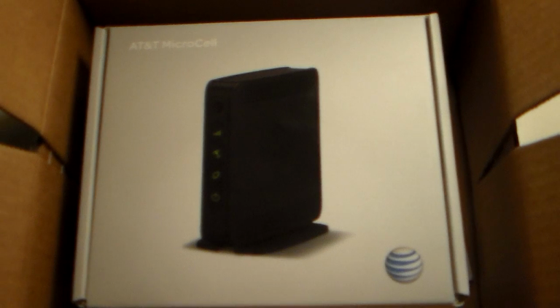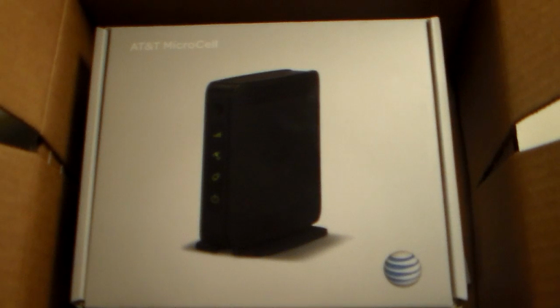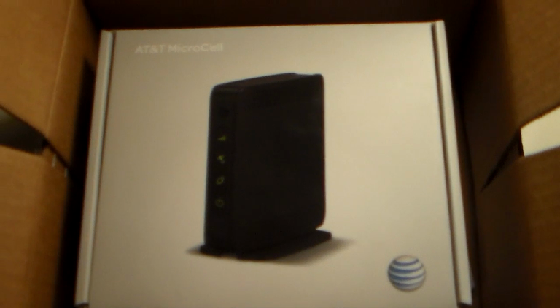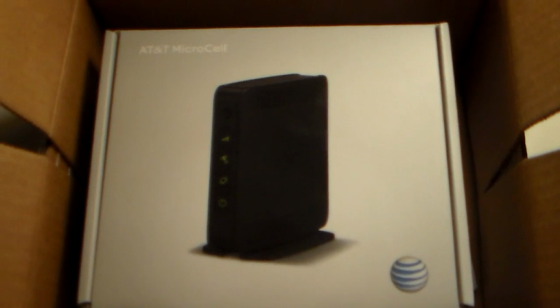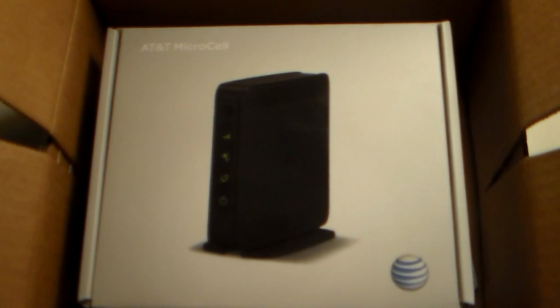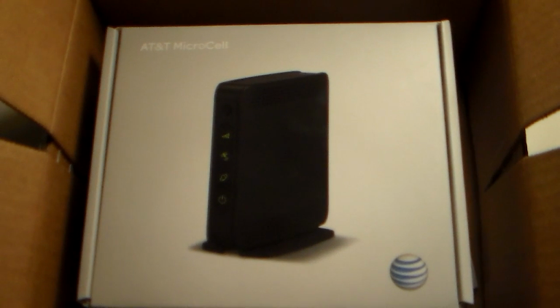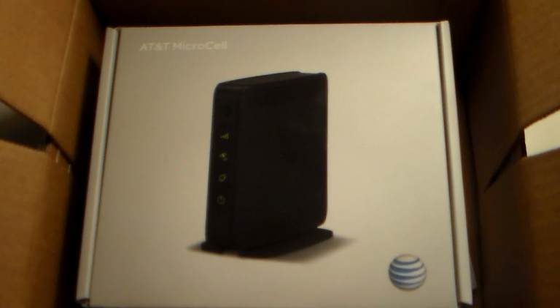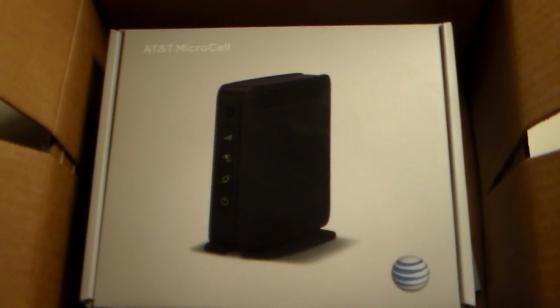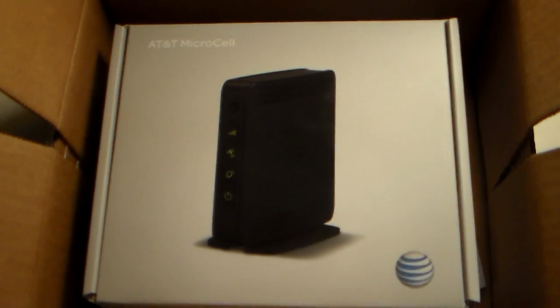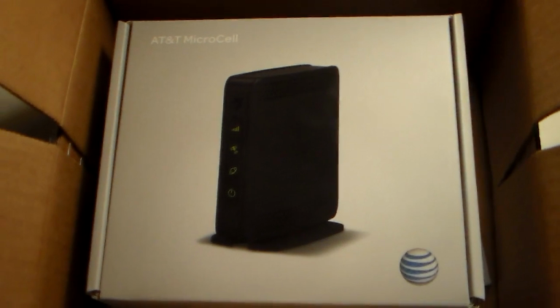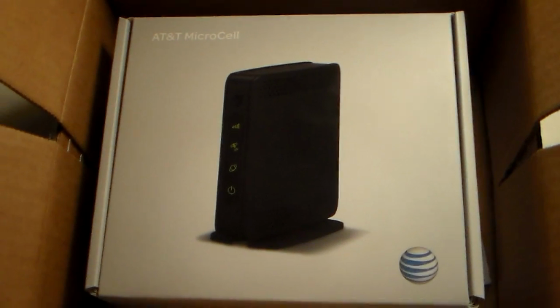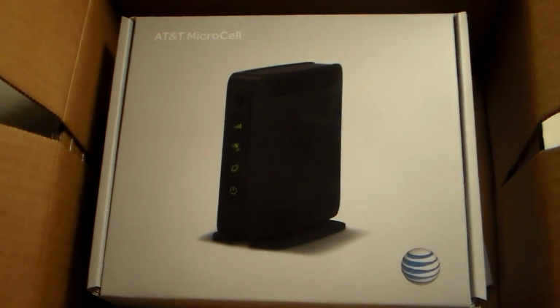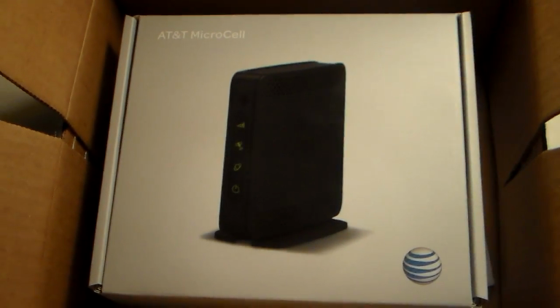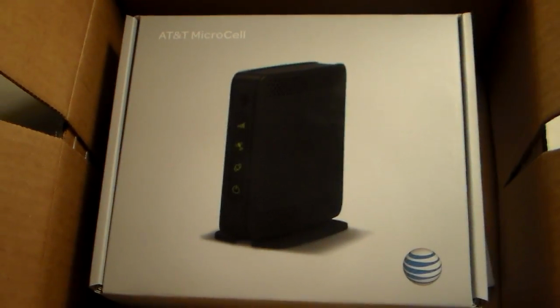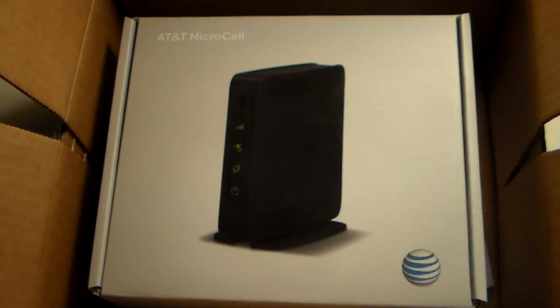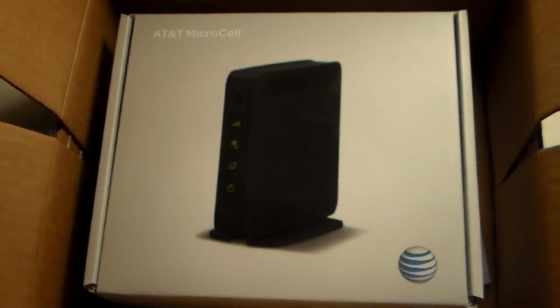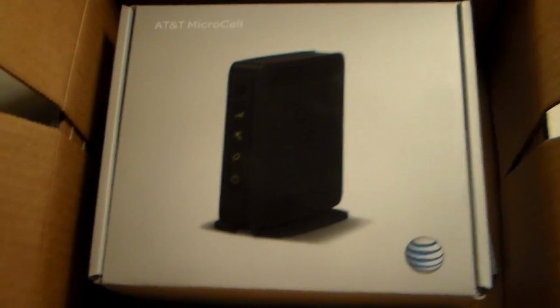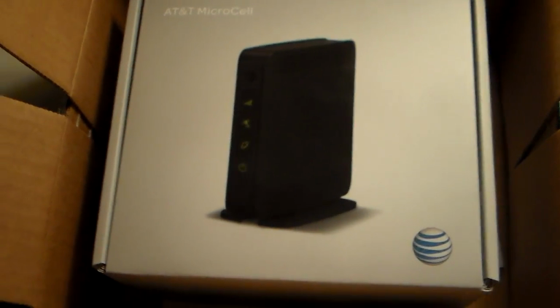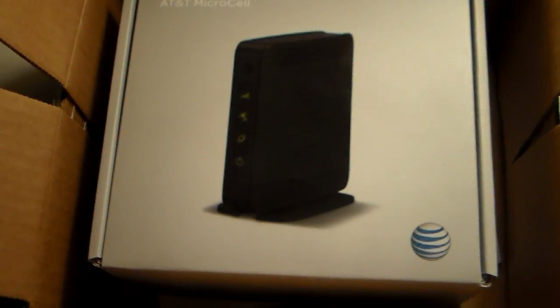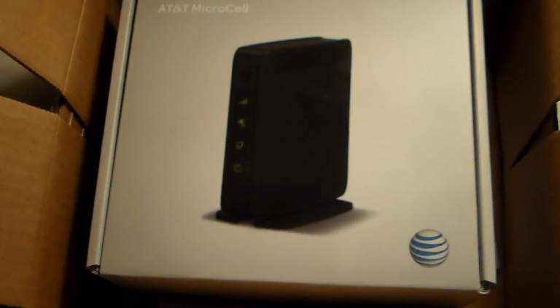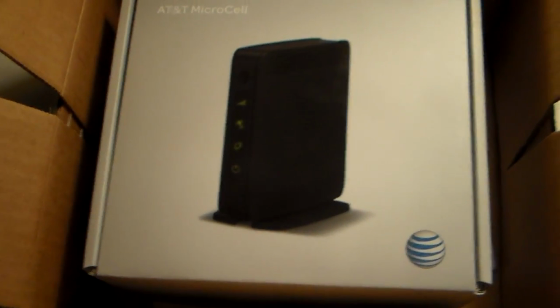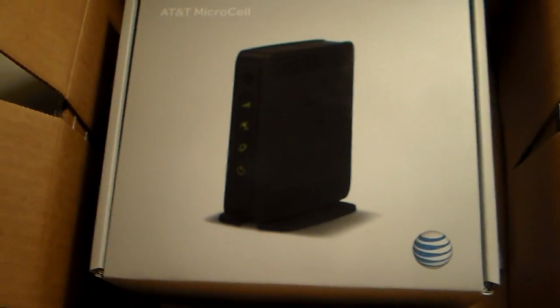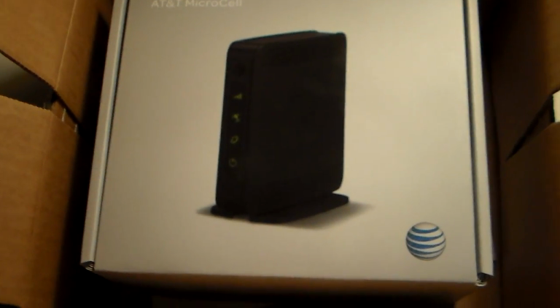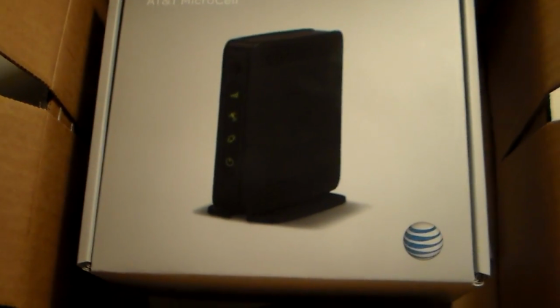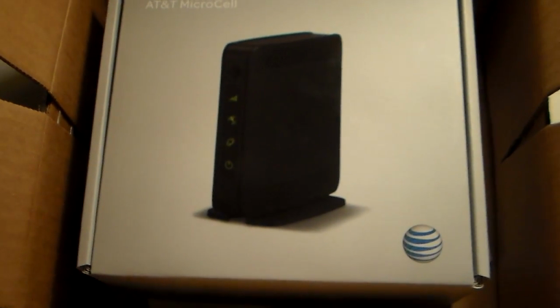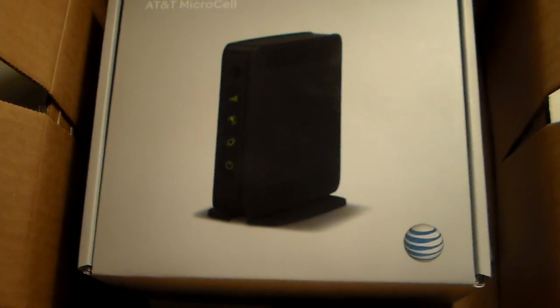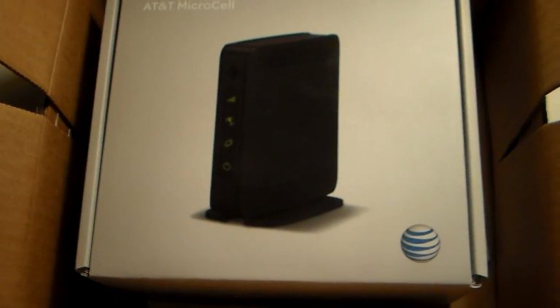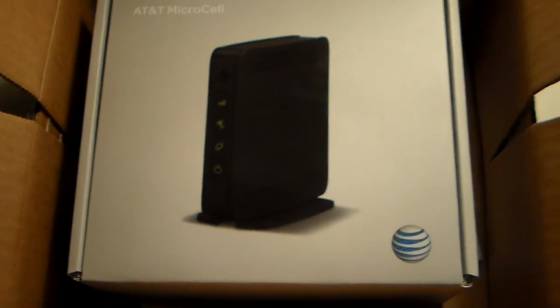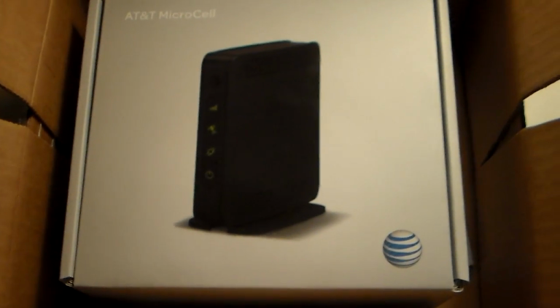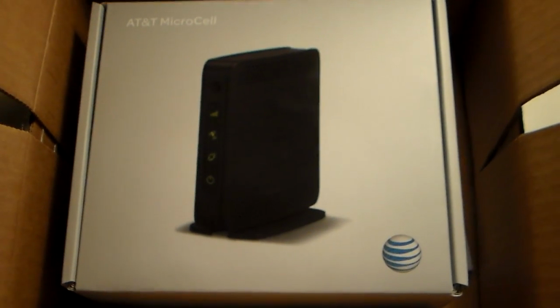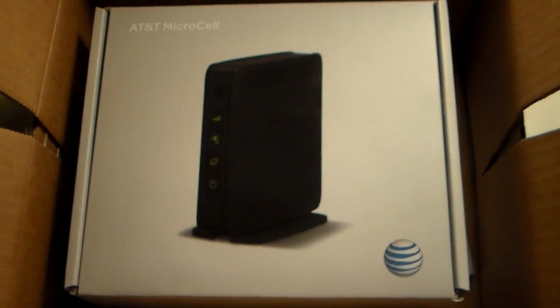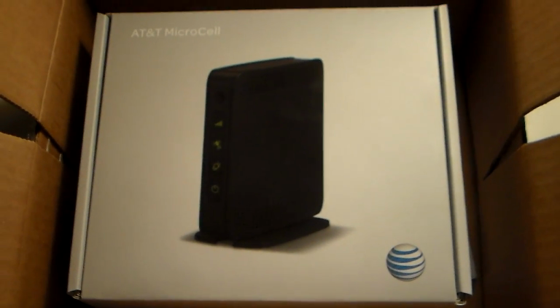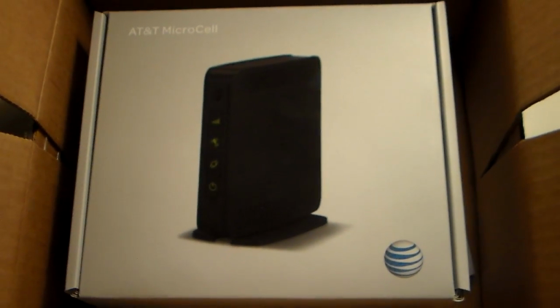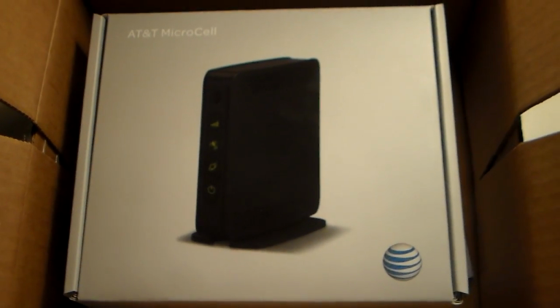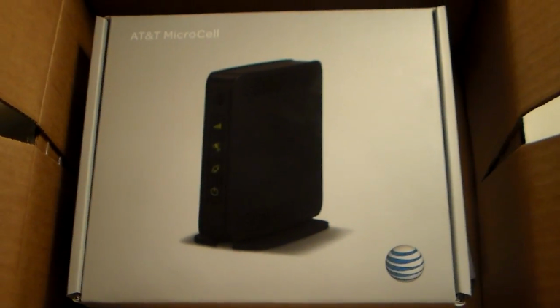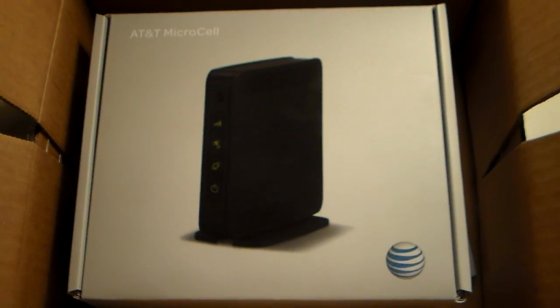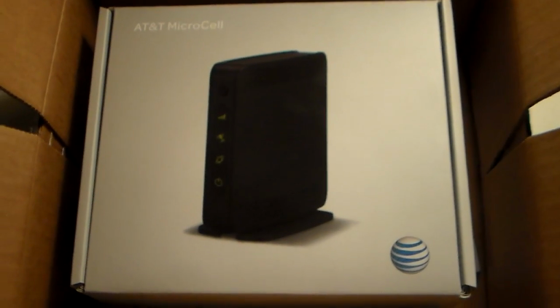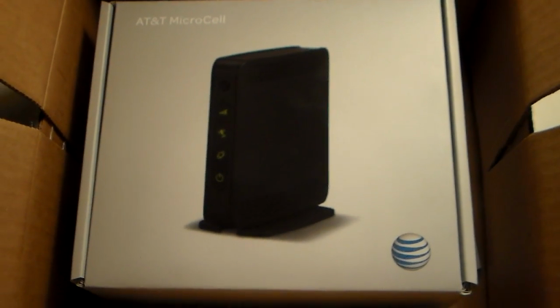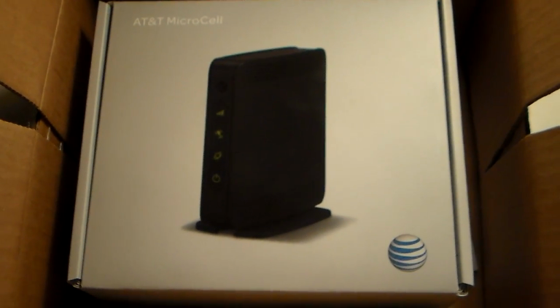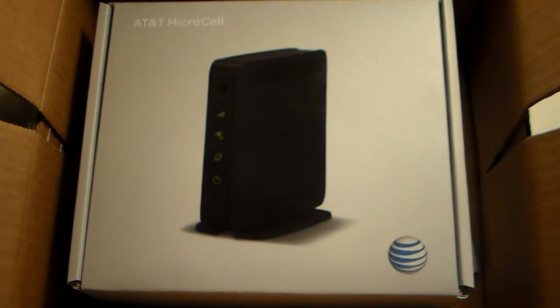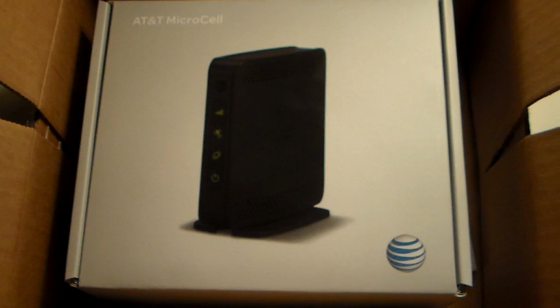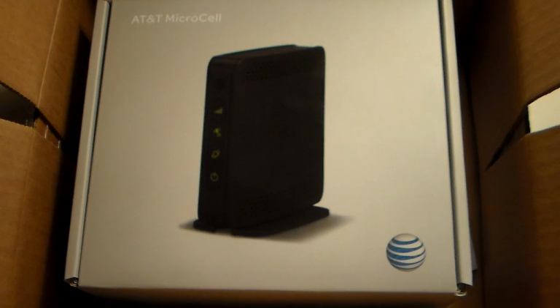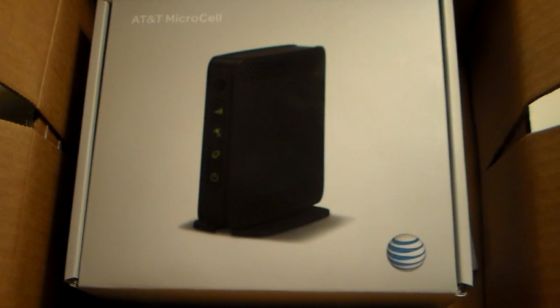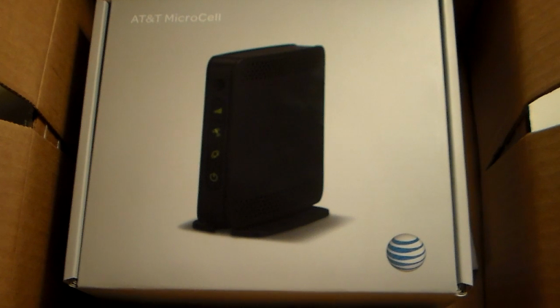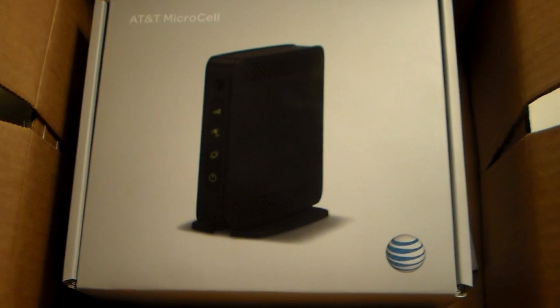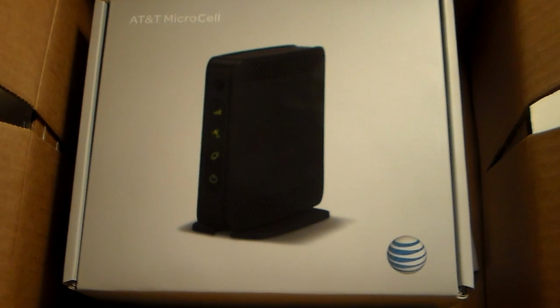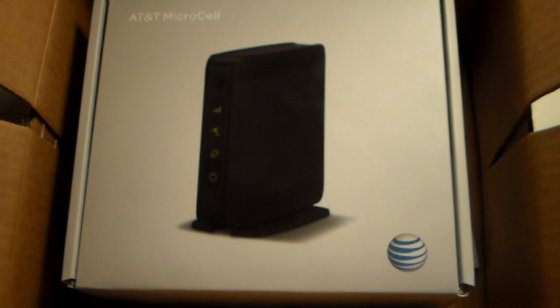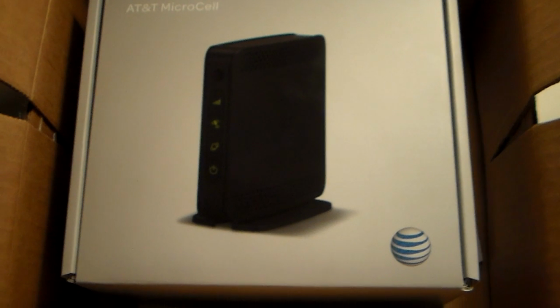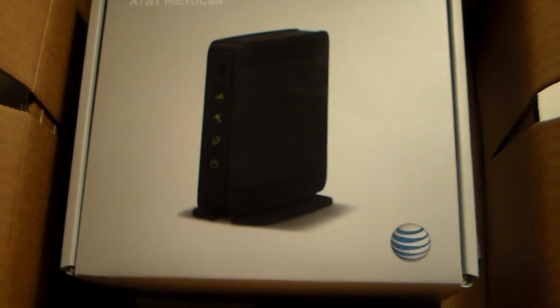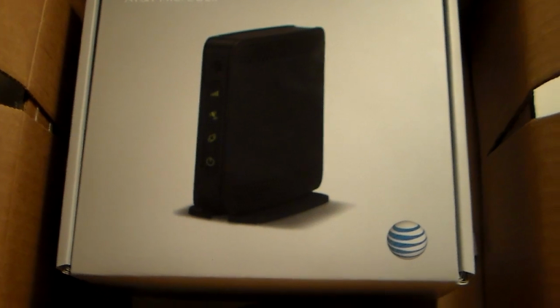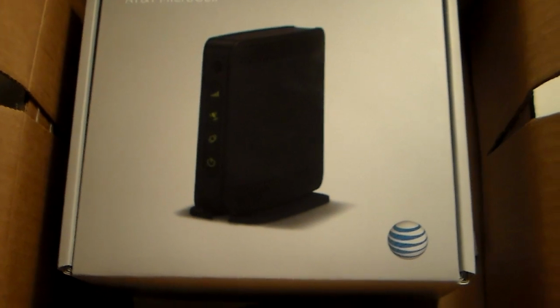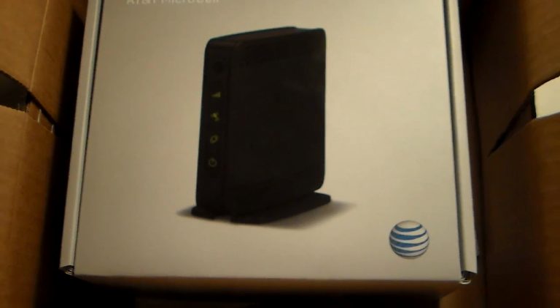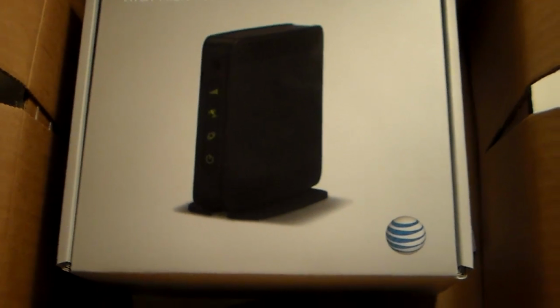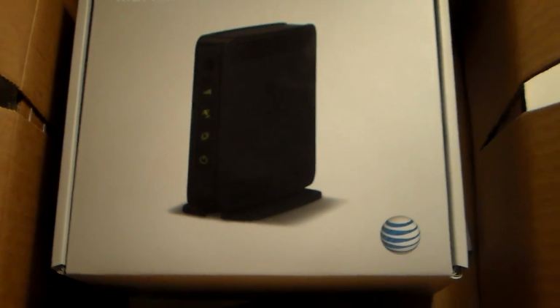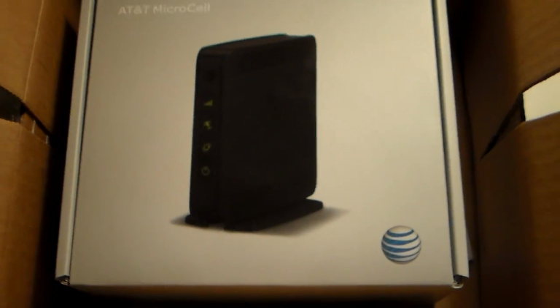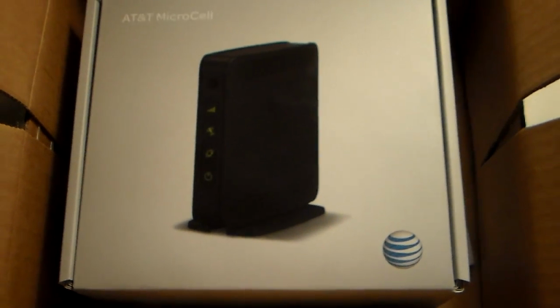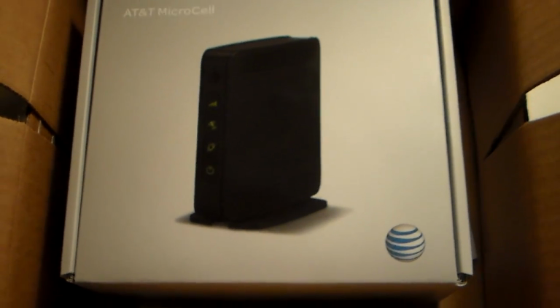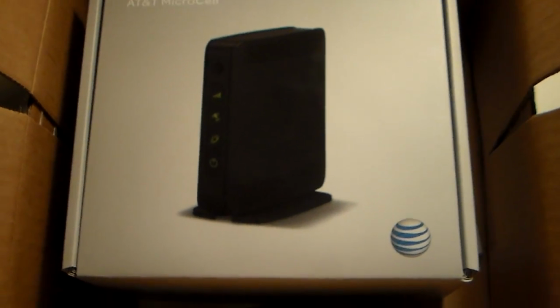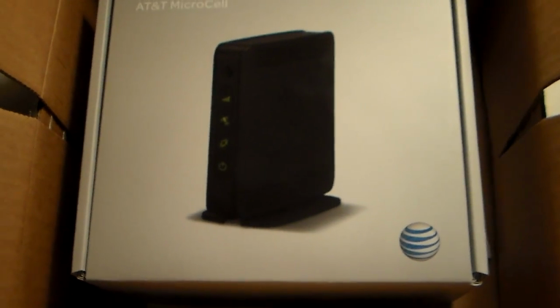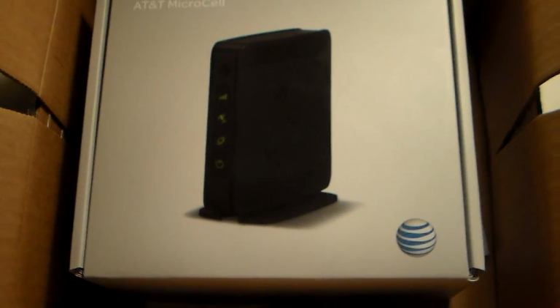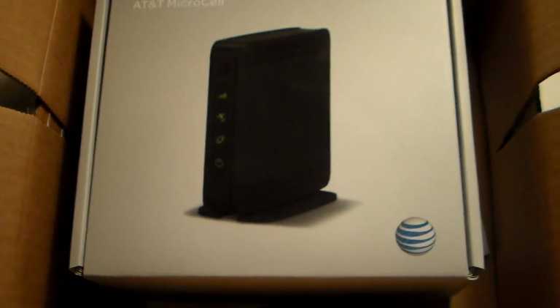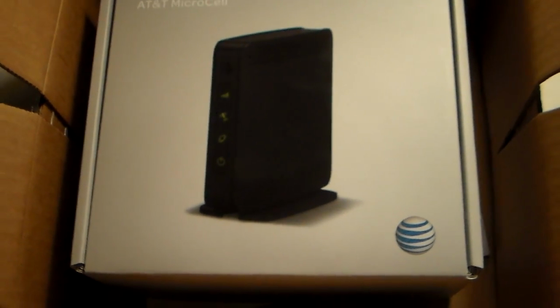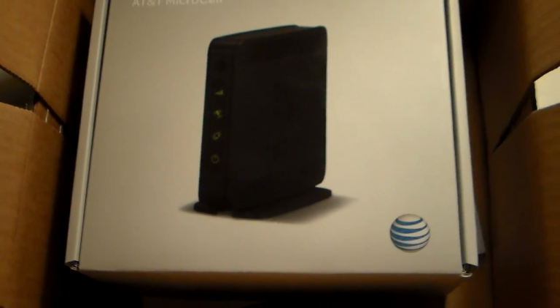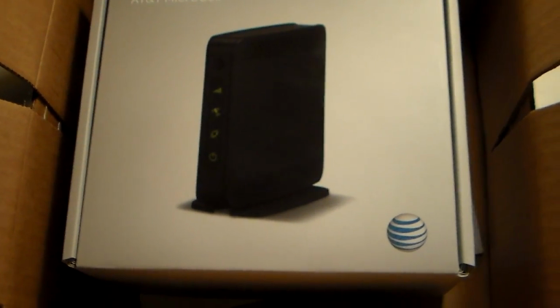Hello. For this video, I will be doing an unboxing, setup, and review of the AT&T MicroCell signal booster.